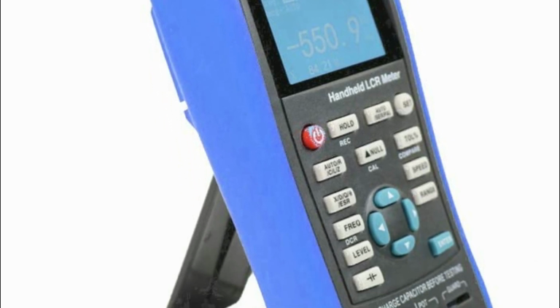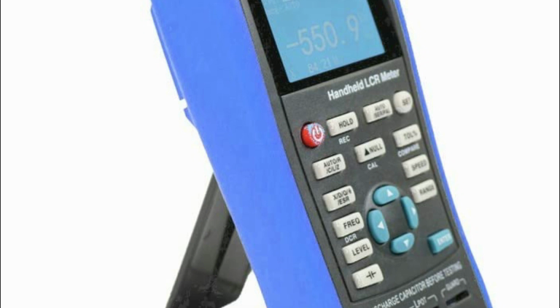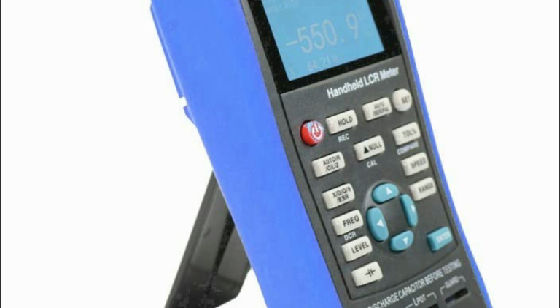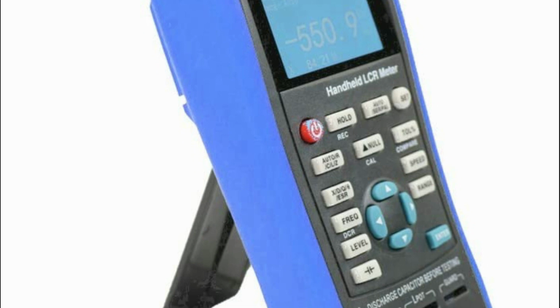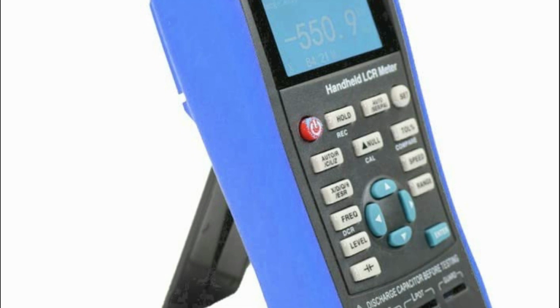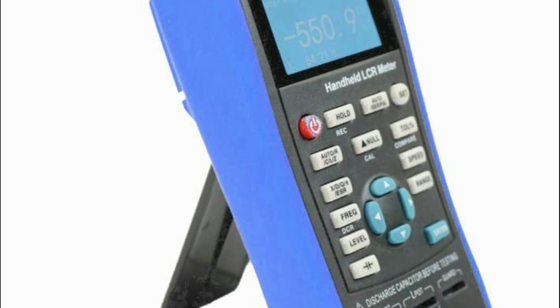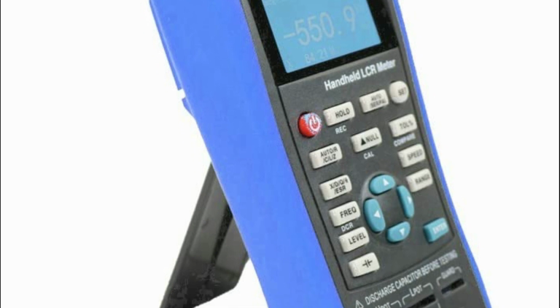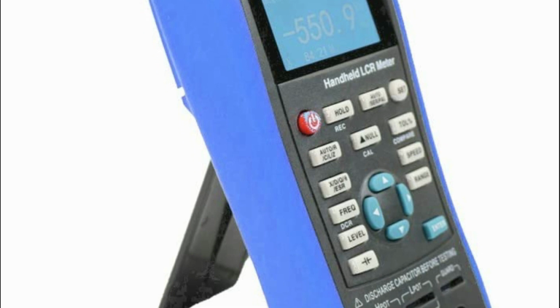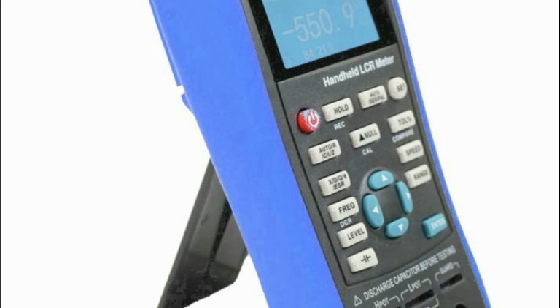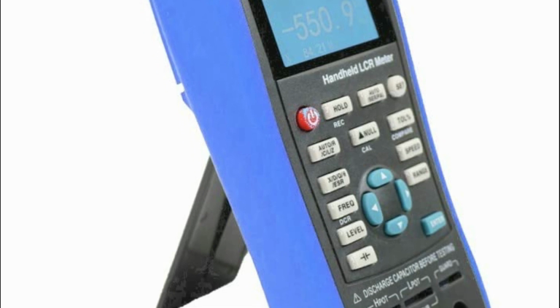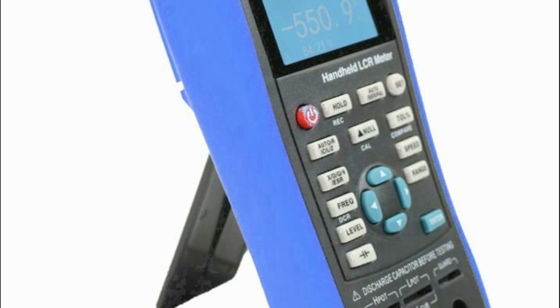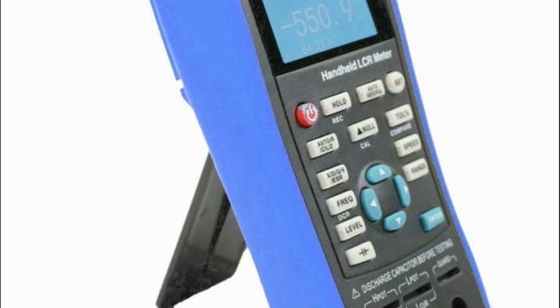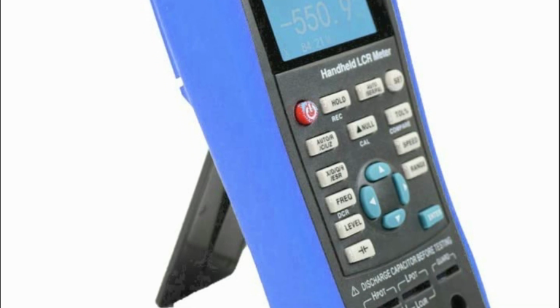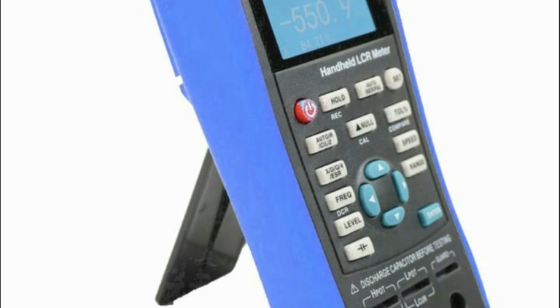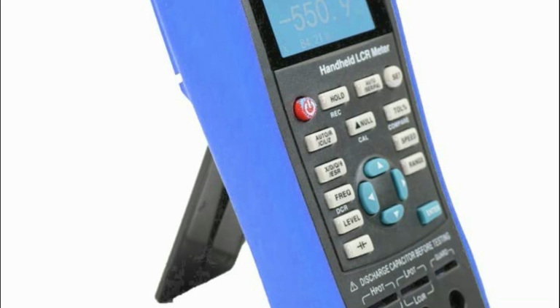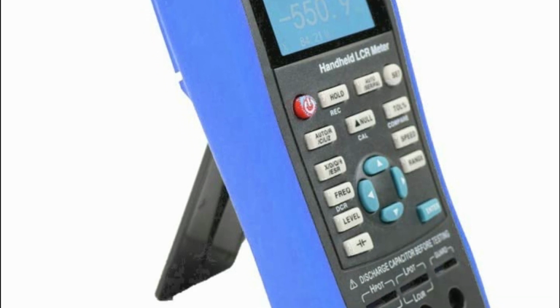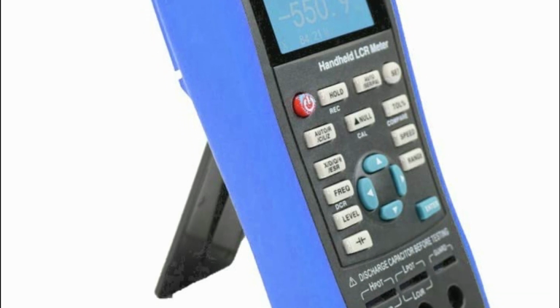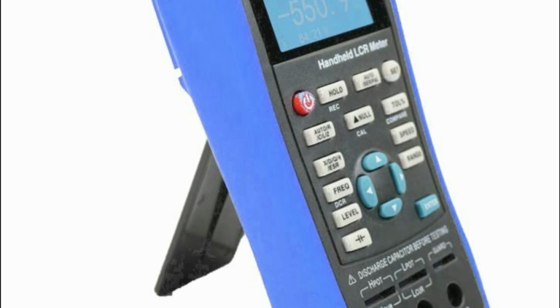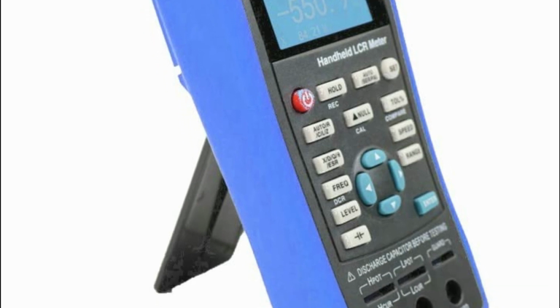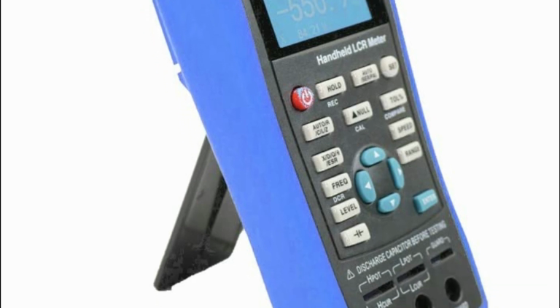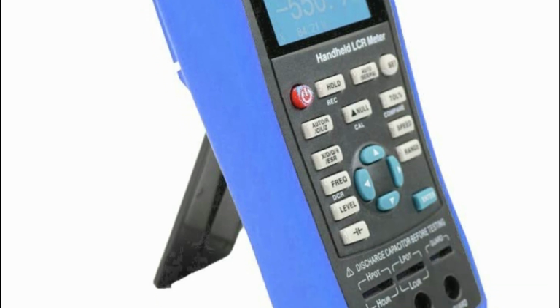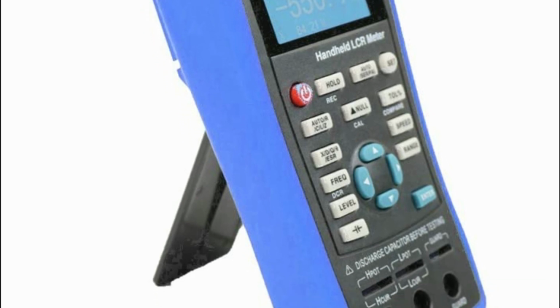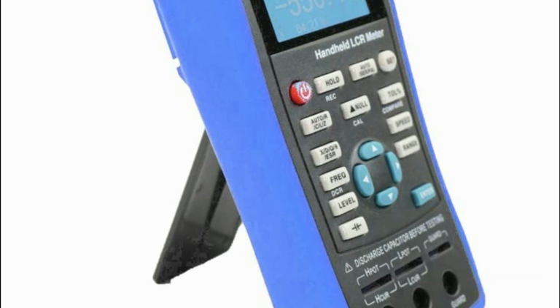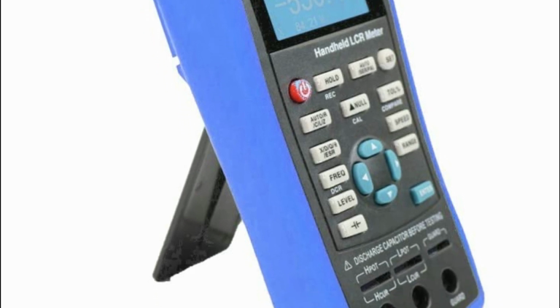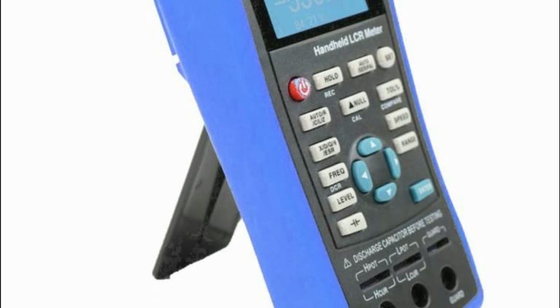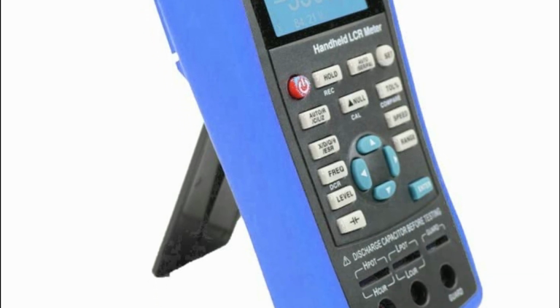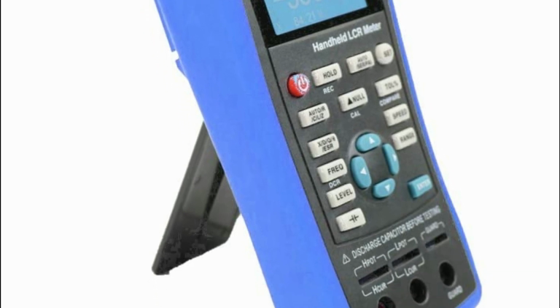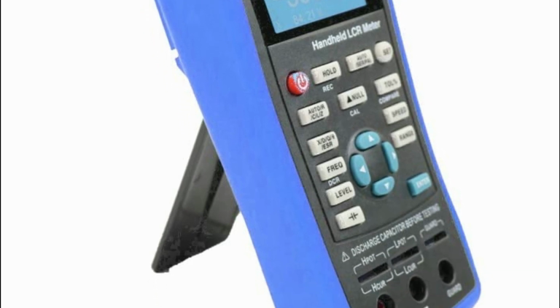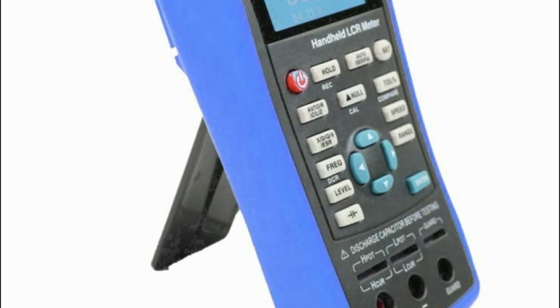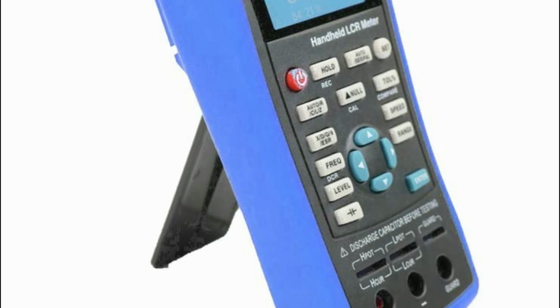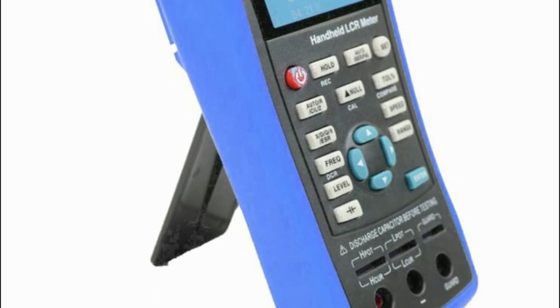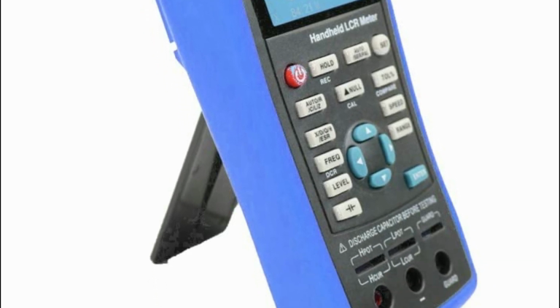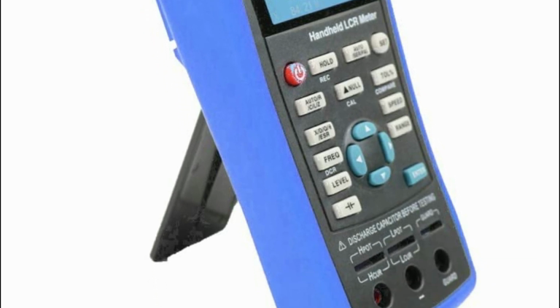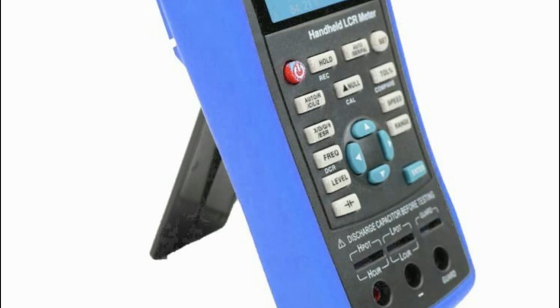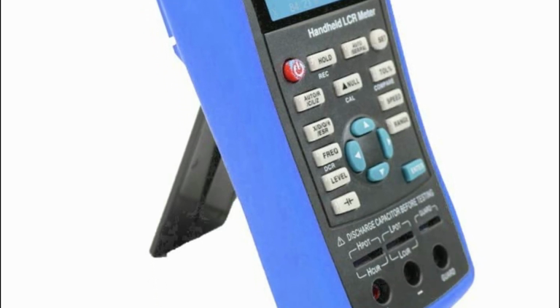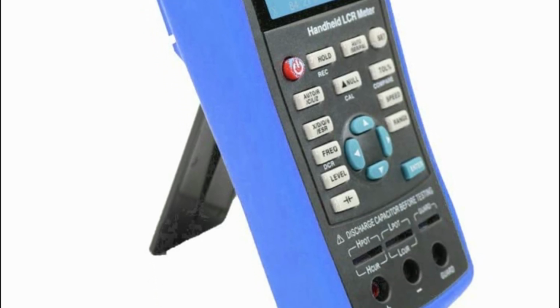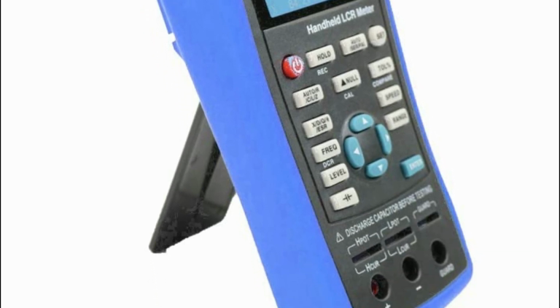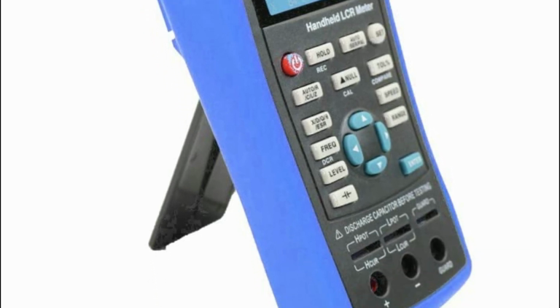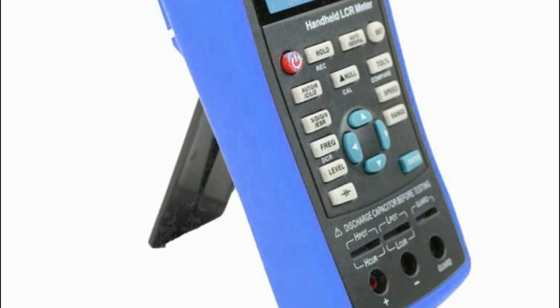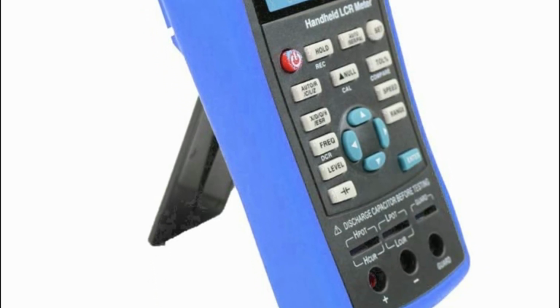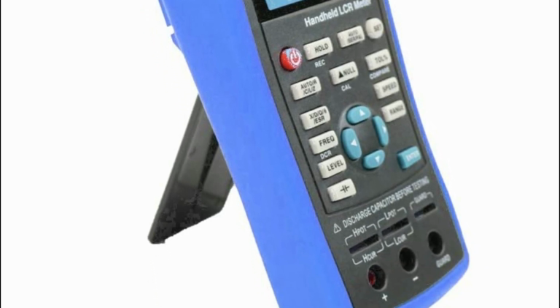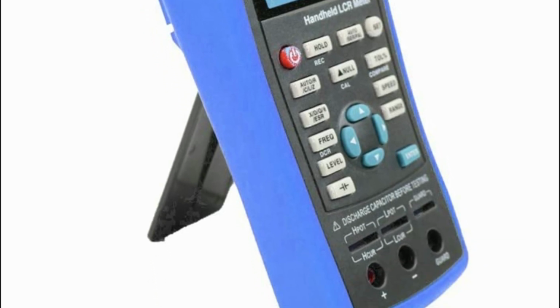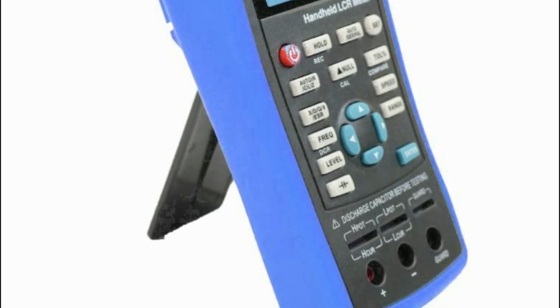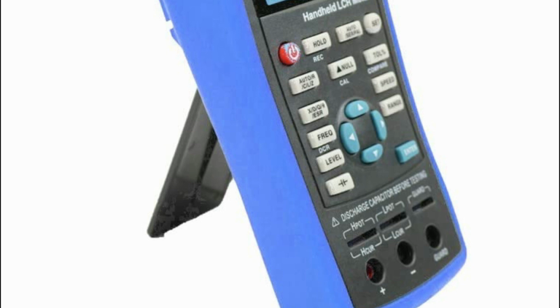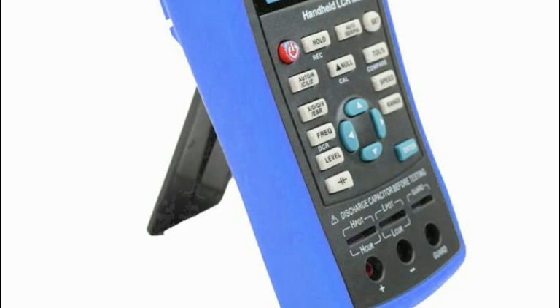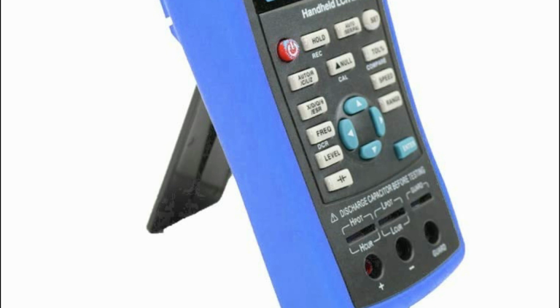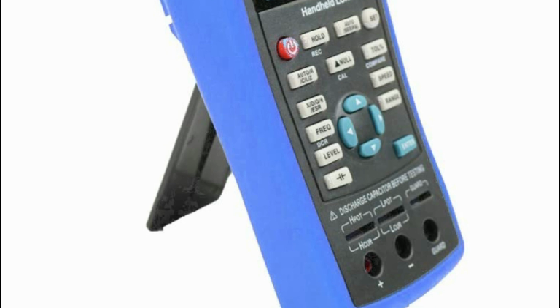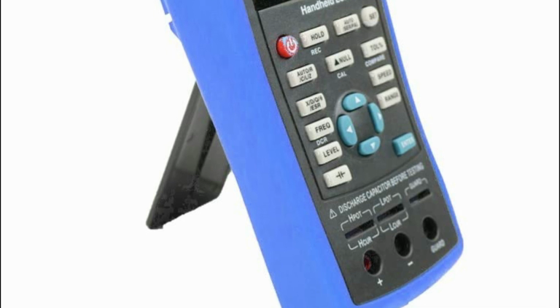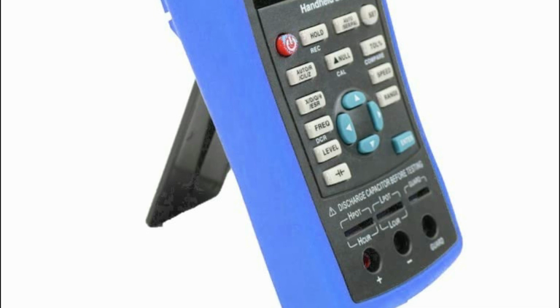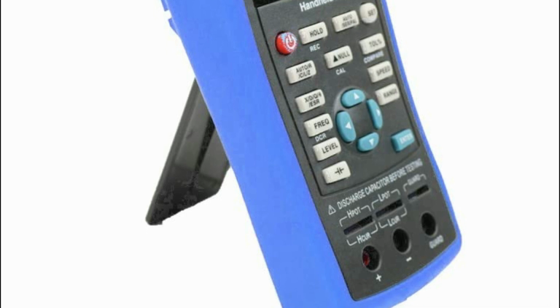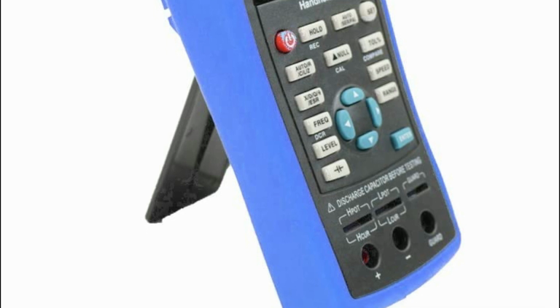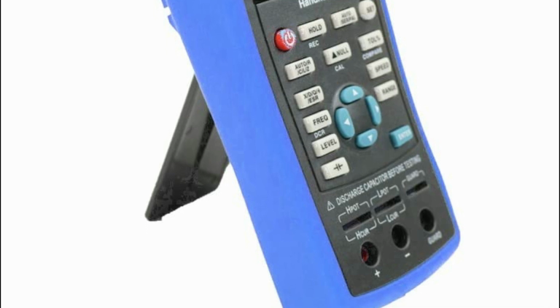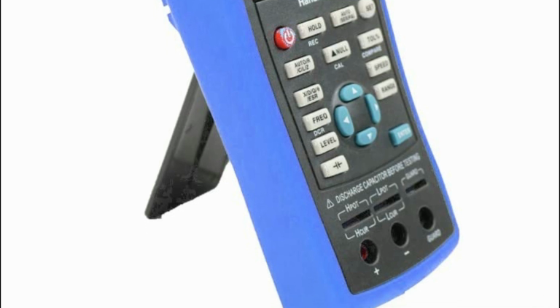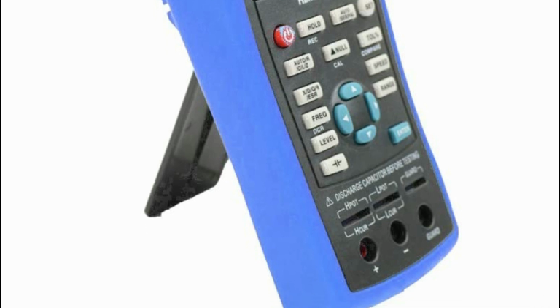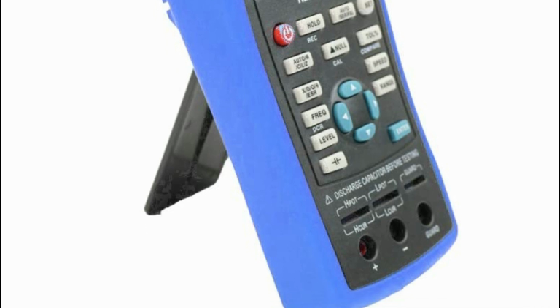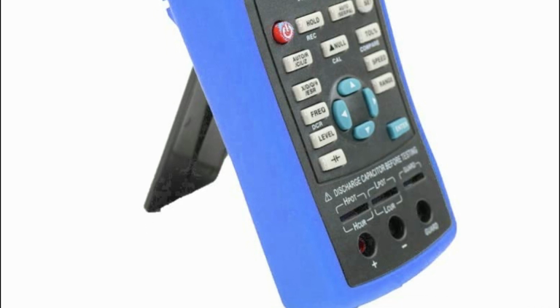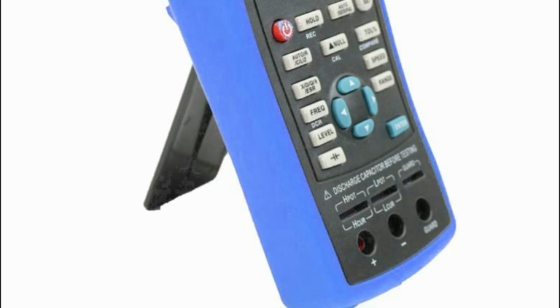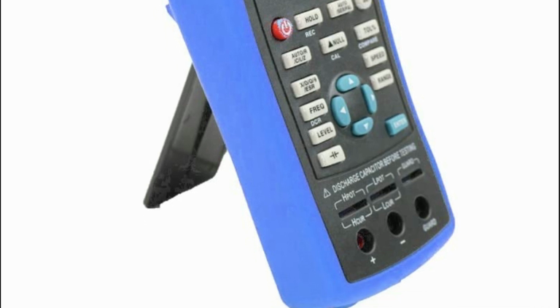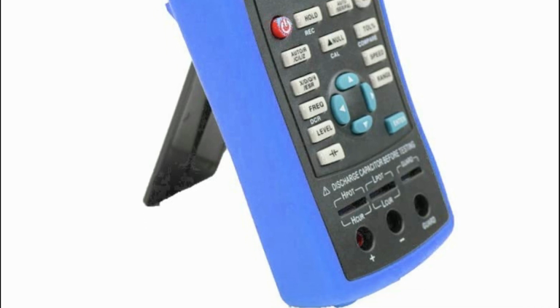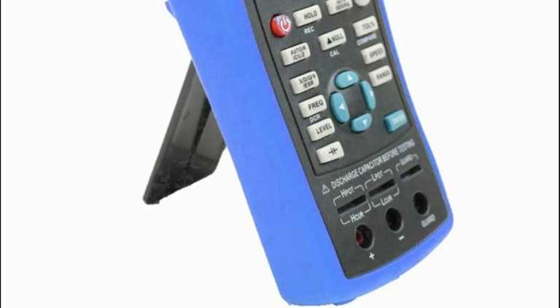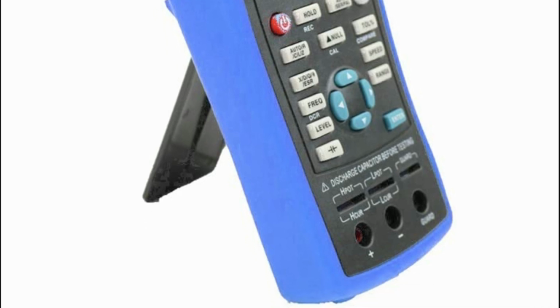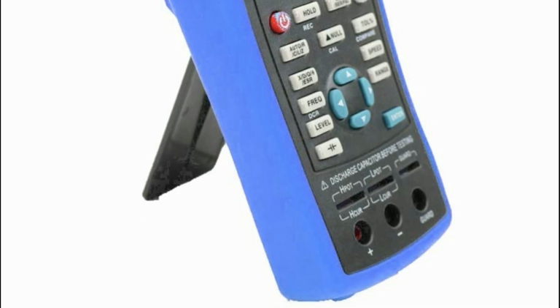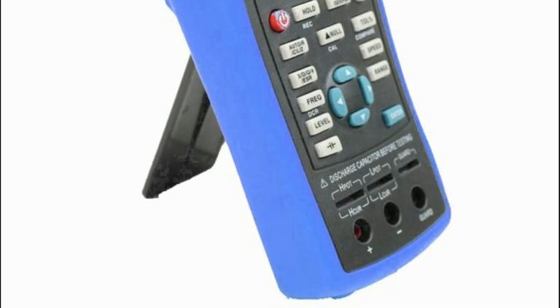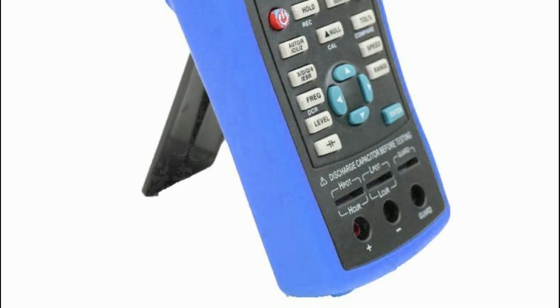Users can adjust measurement speed, choose manual or automatic range, and configure system settings like language, buzzer, and screen brightness.